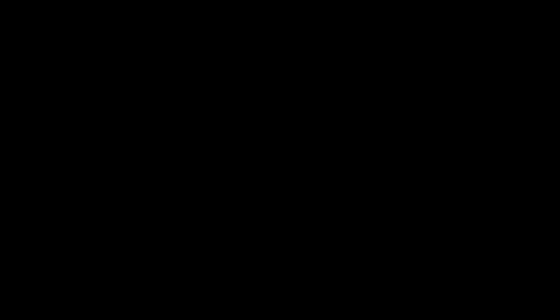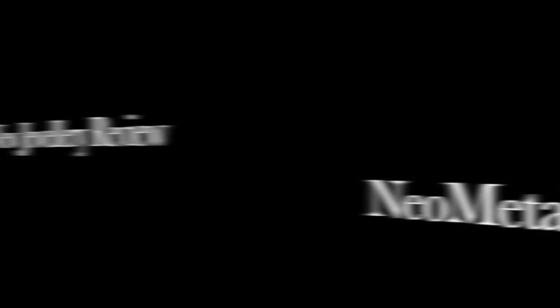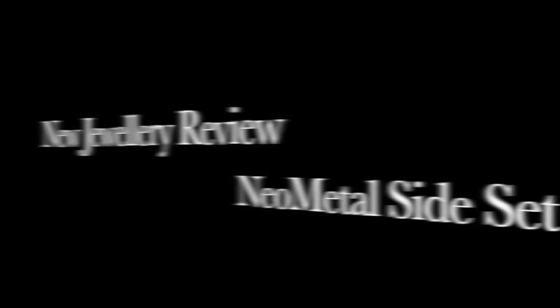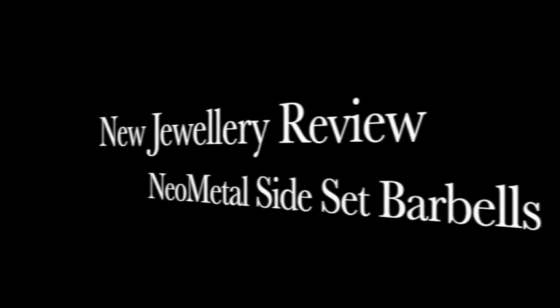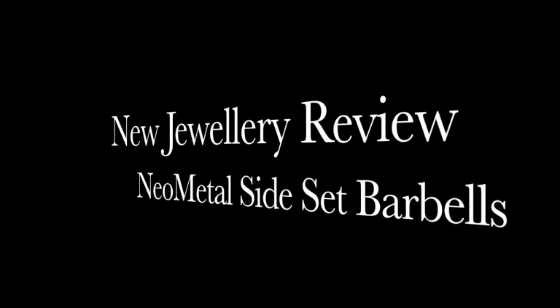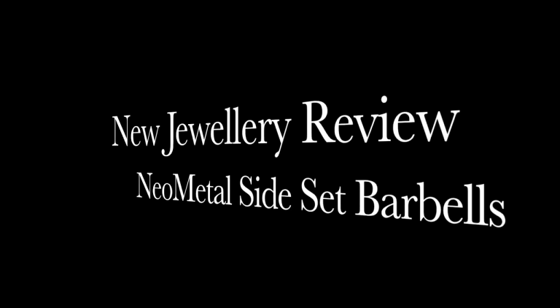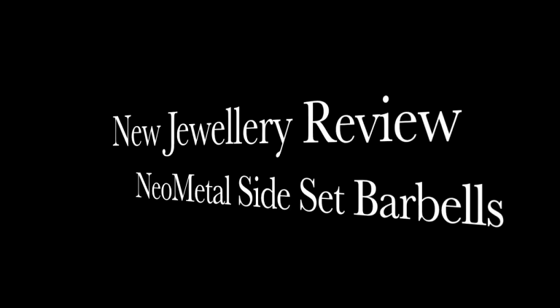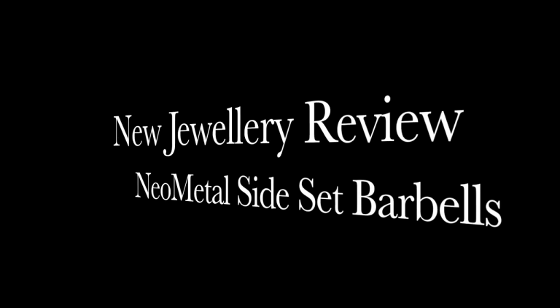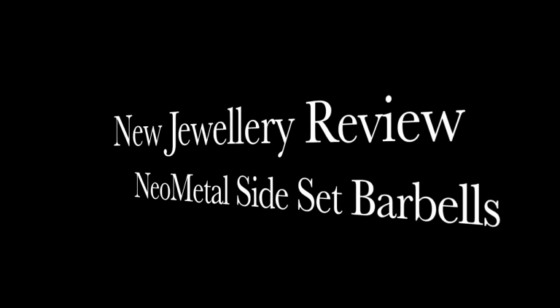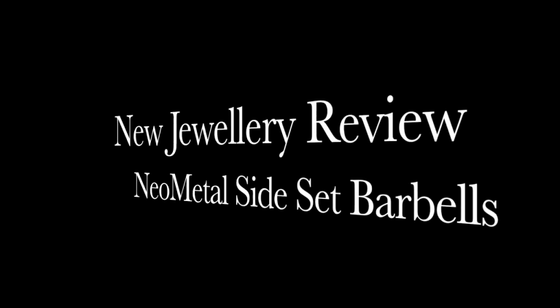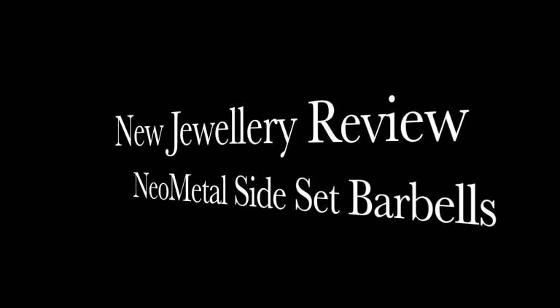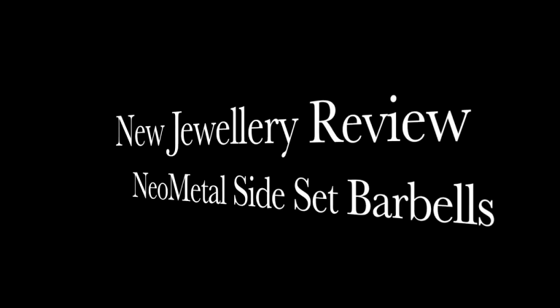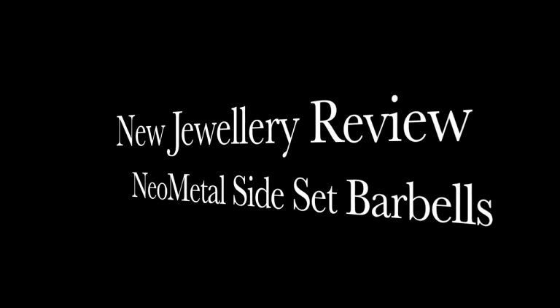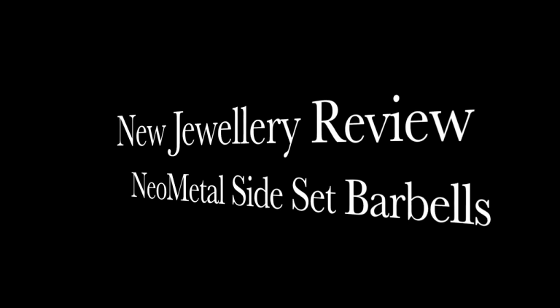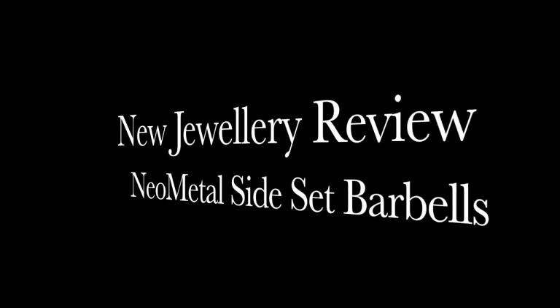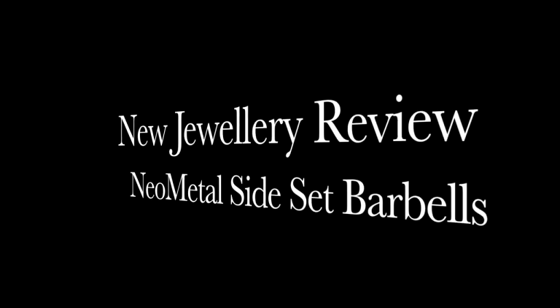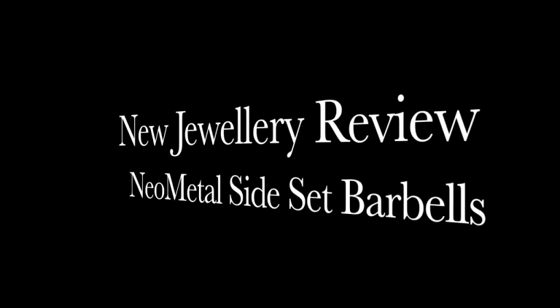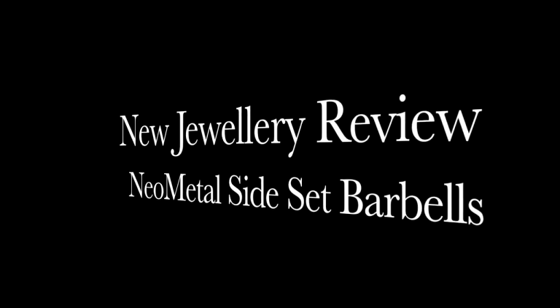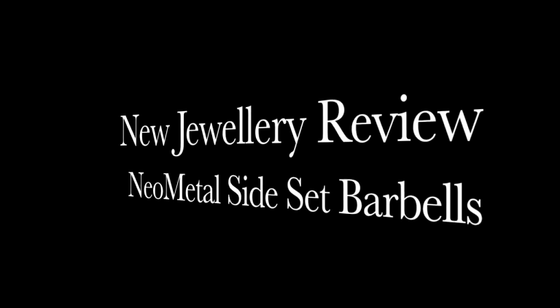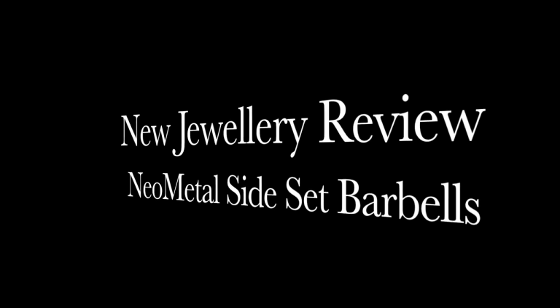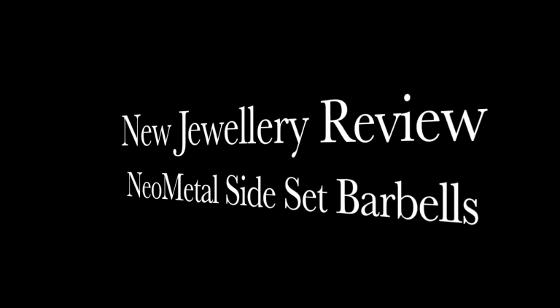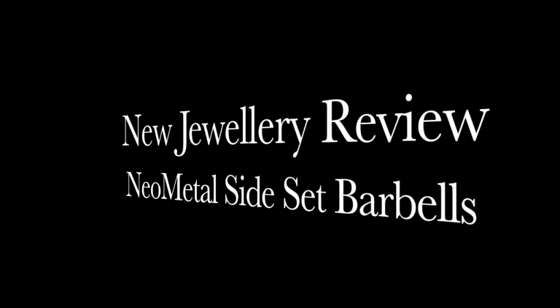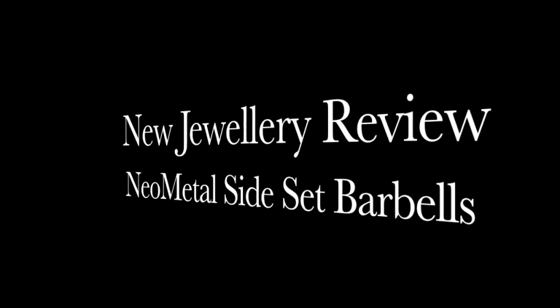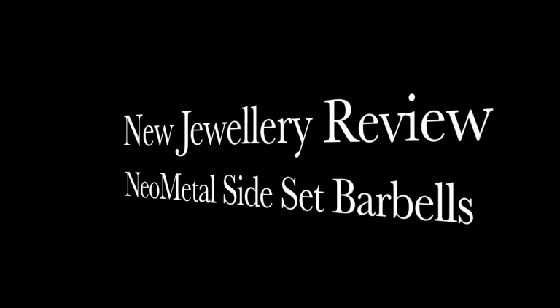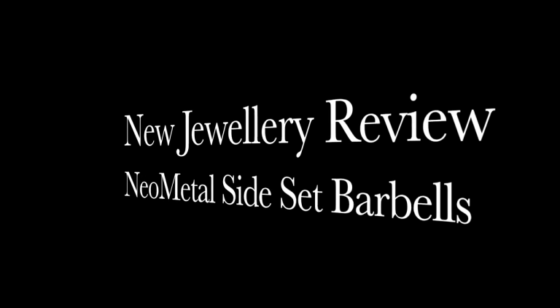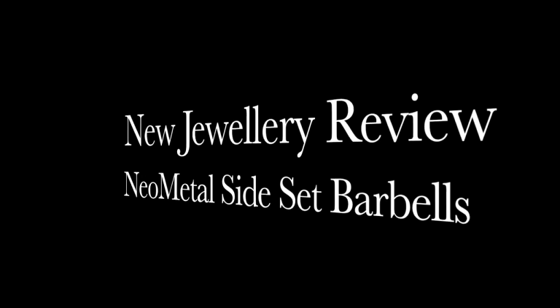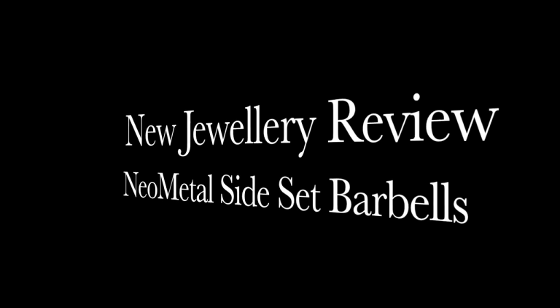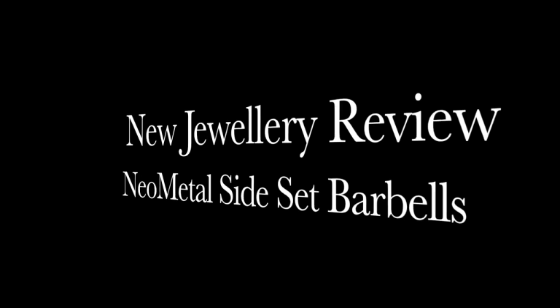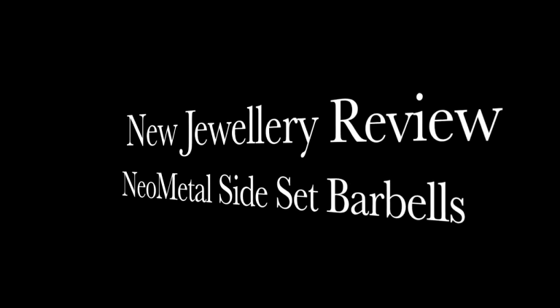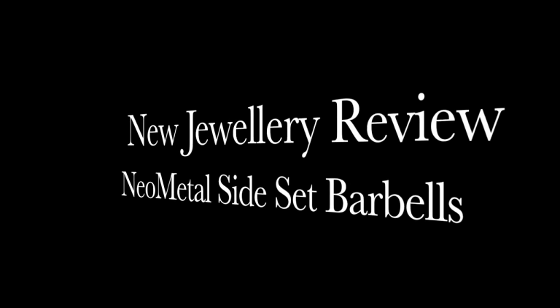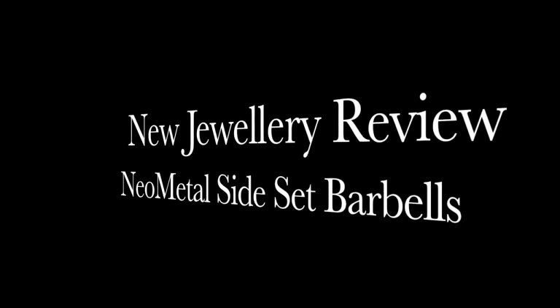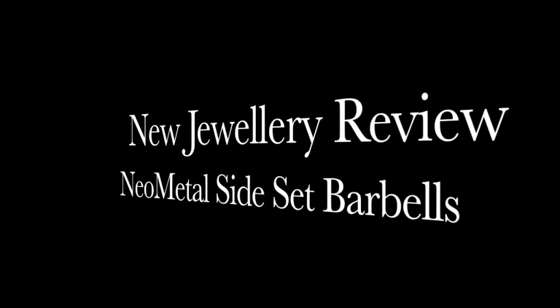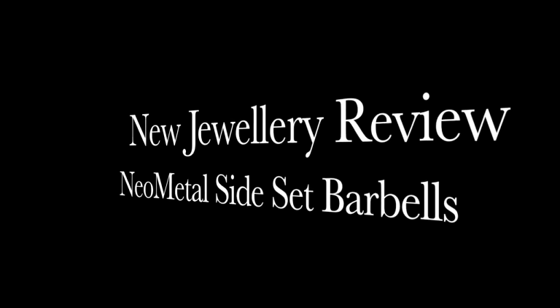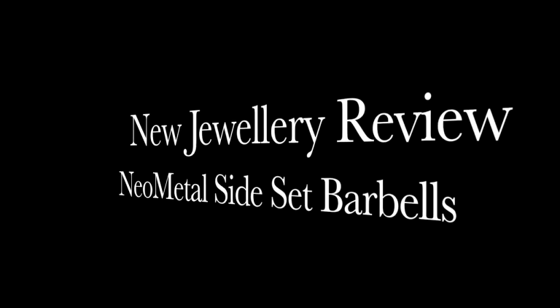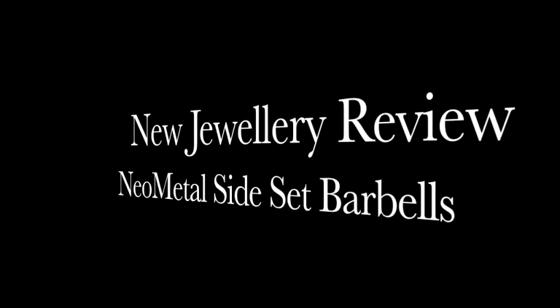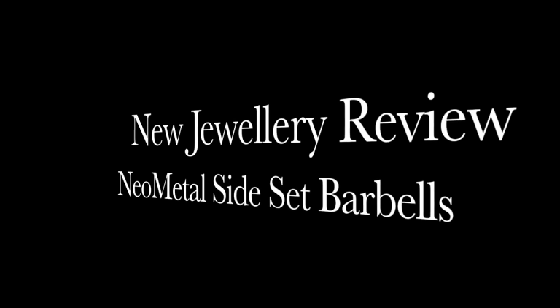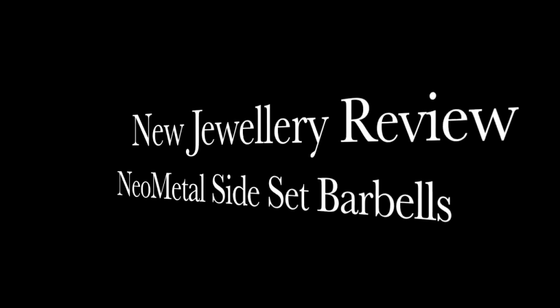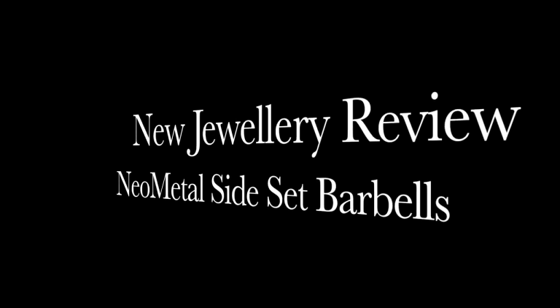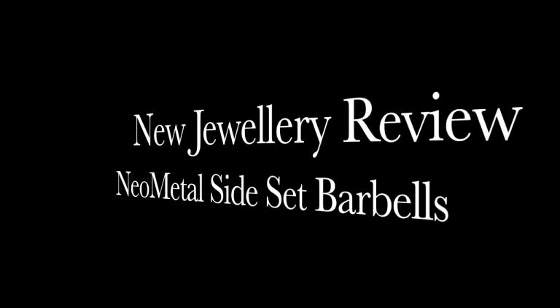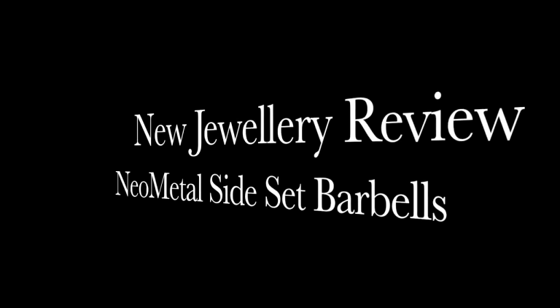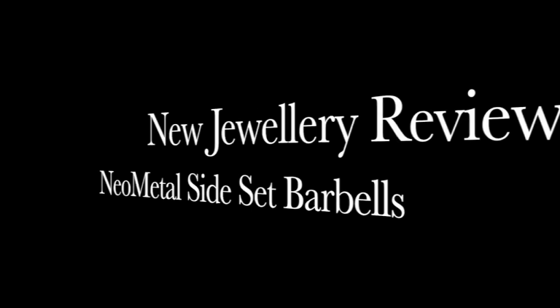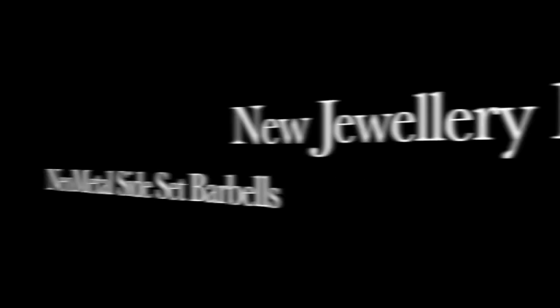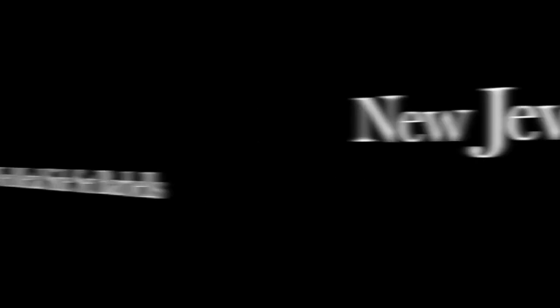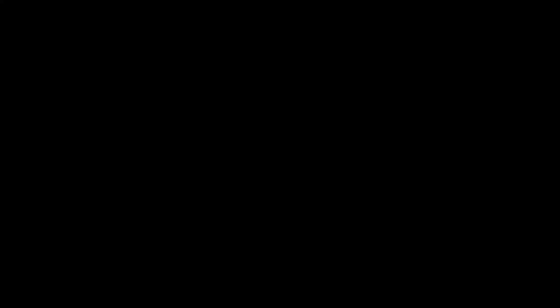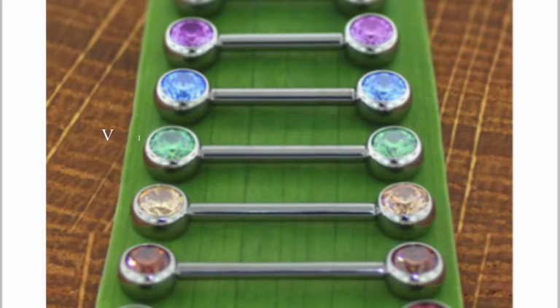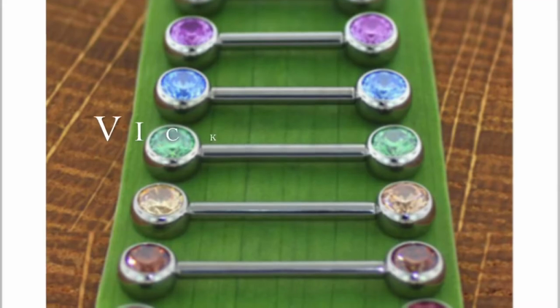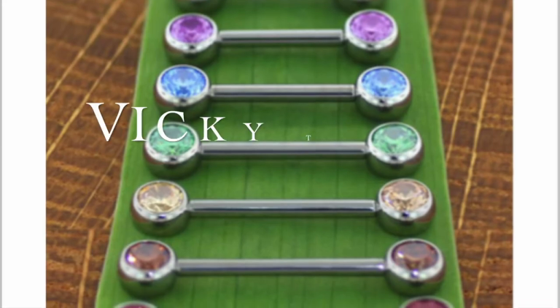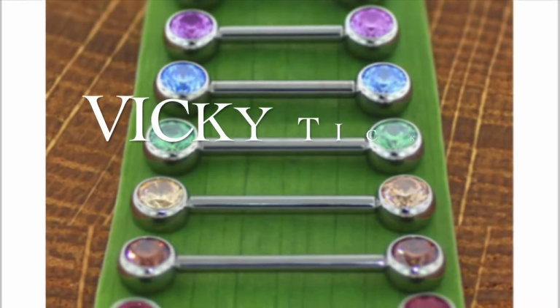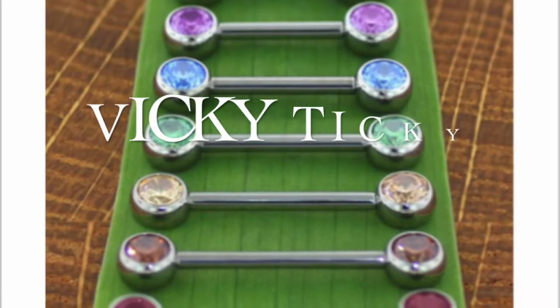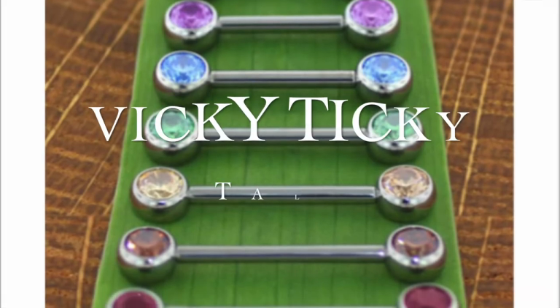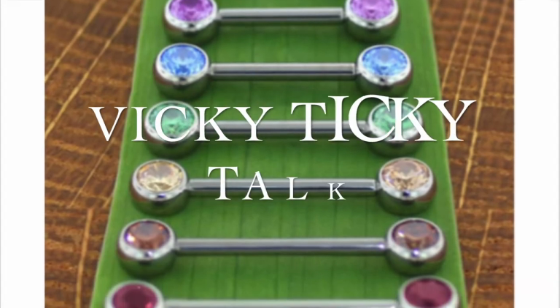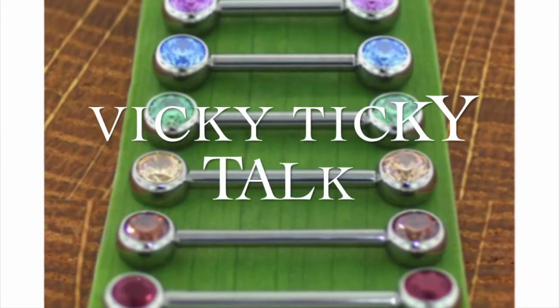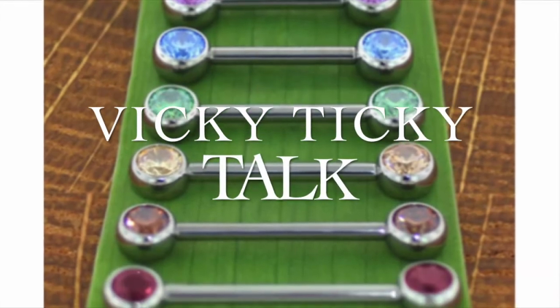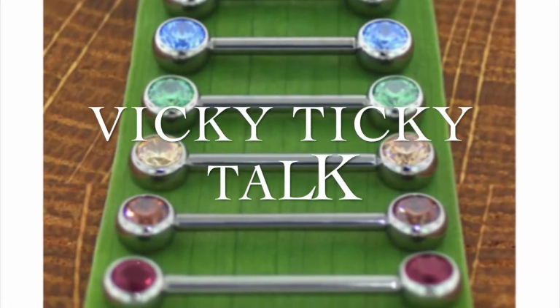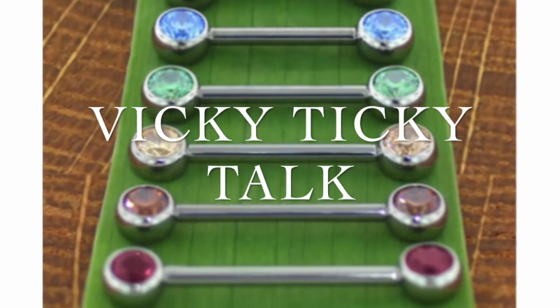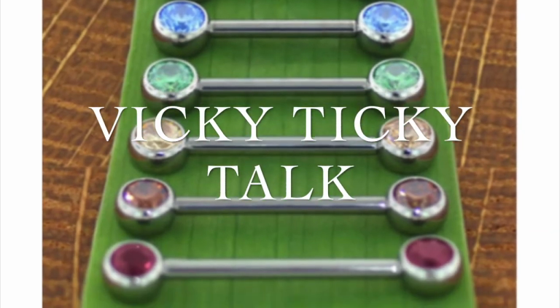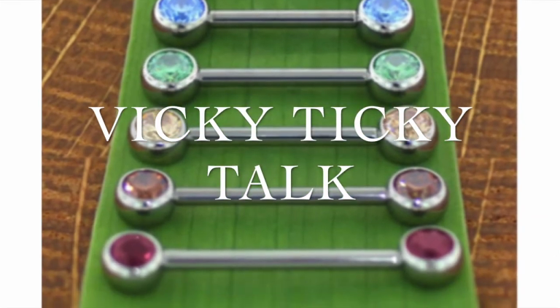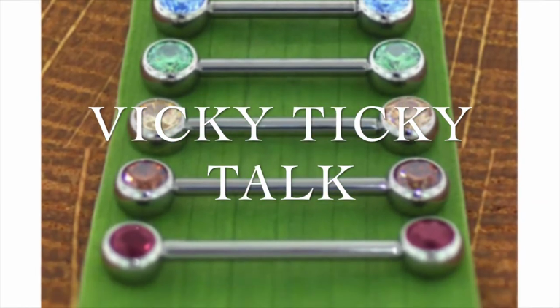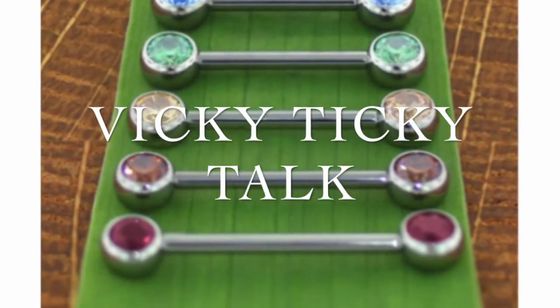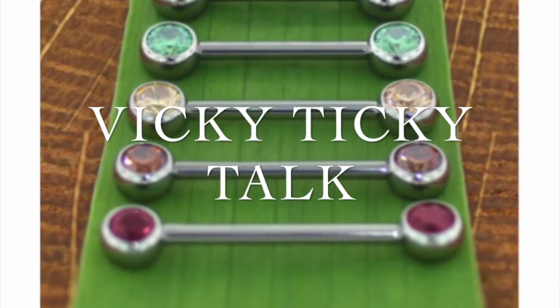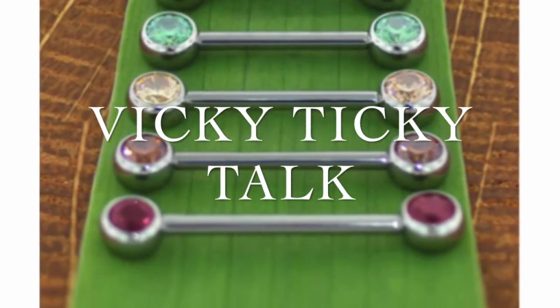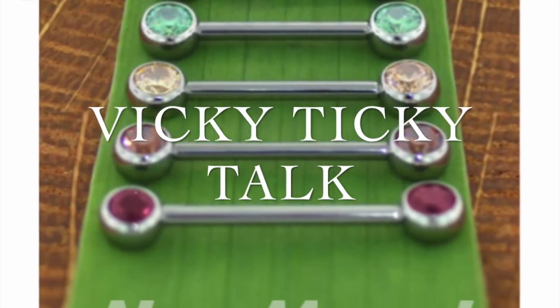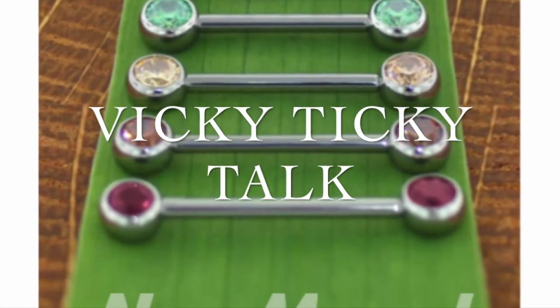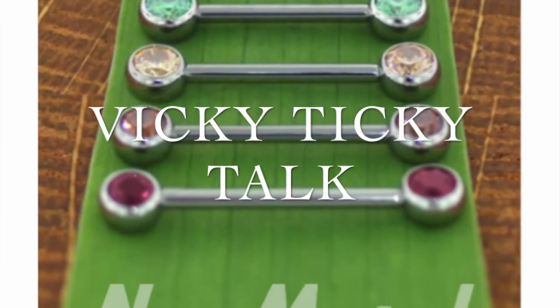This week we have a new jewelry review. We're looking at neo-metal side-set barbells. It's time for Vicky Dicky Talk!